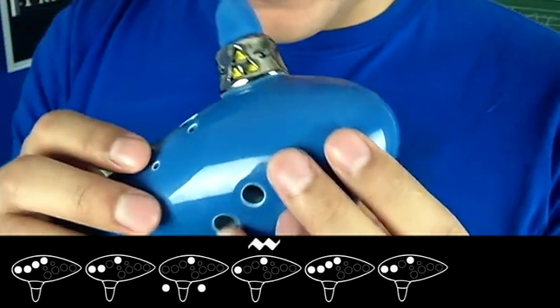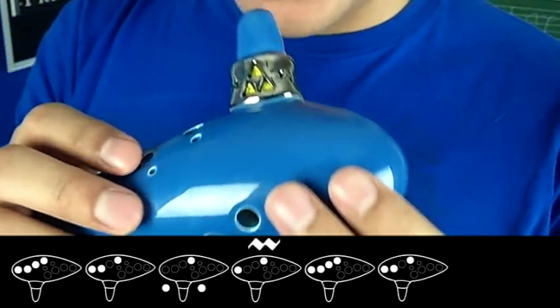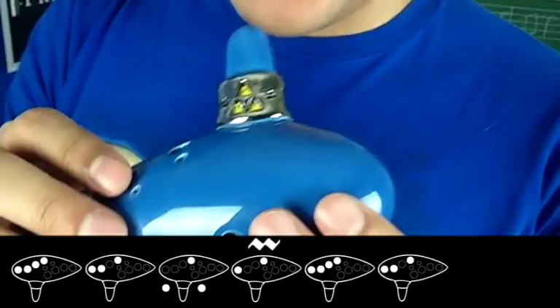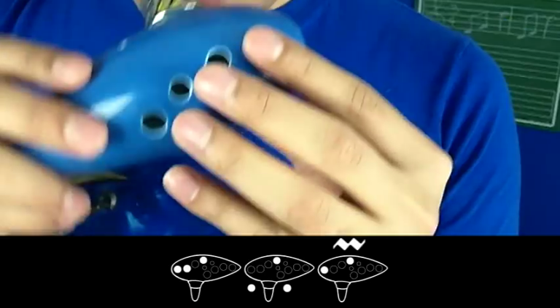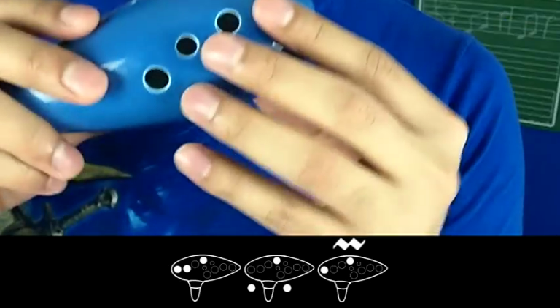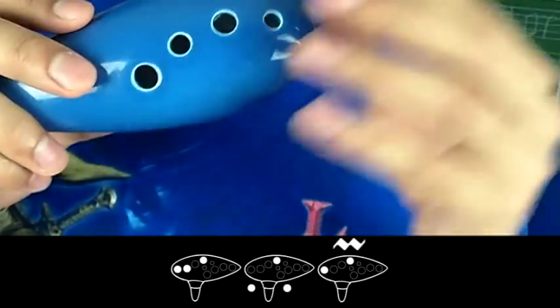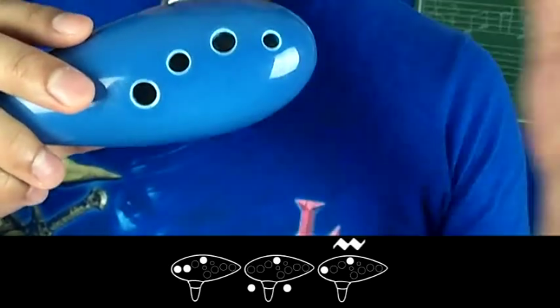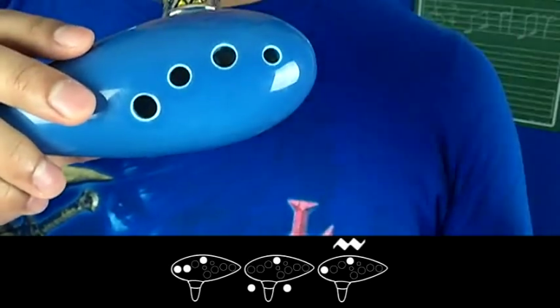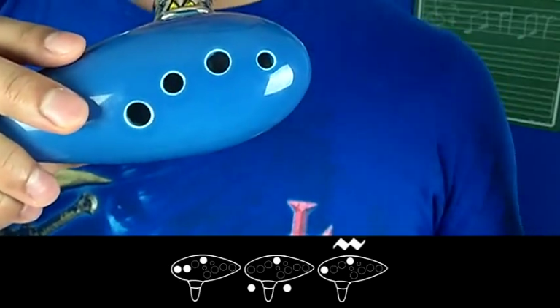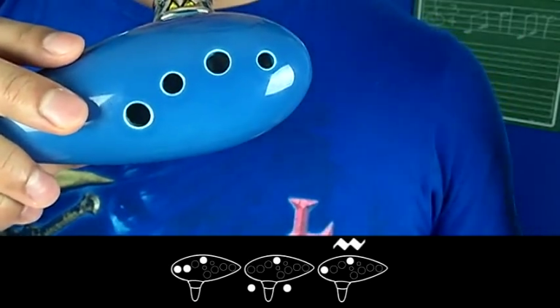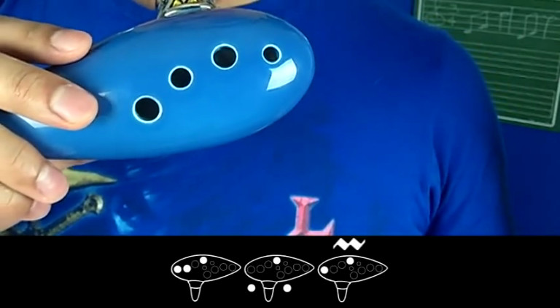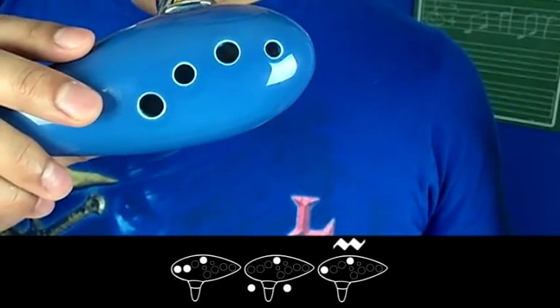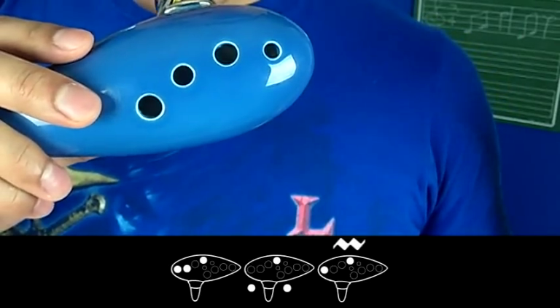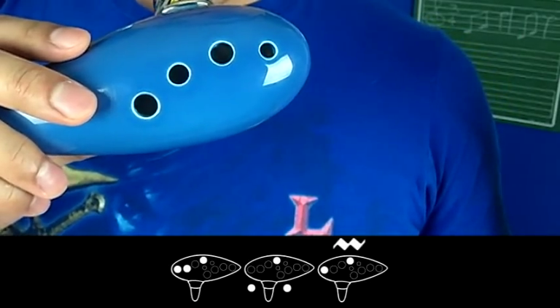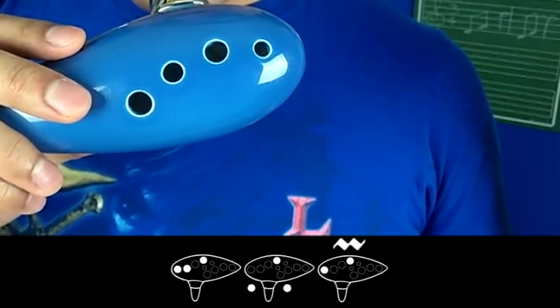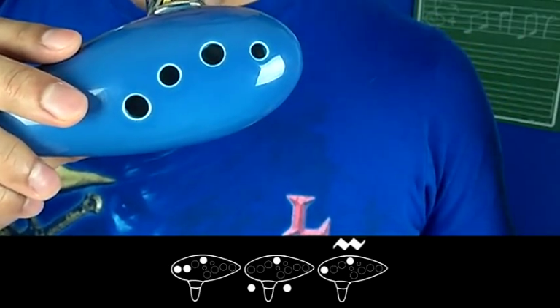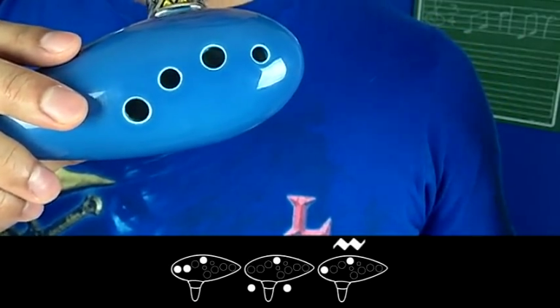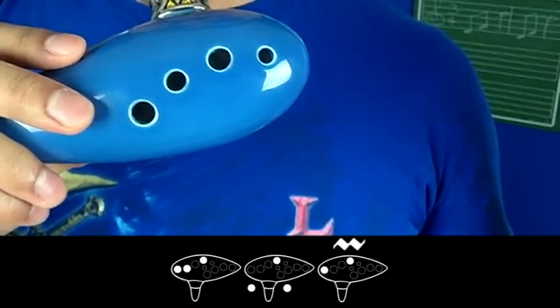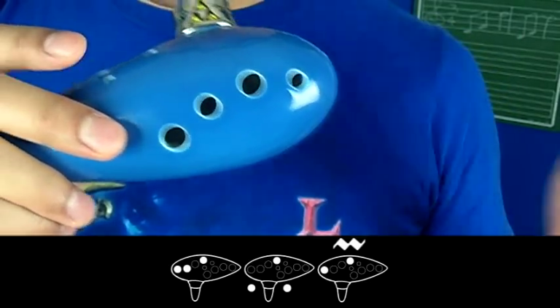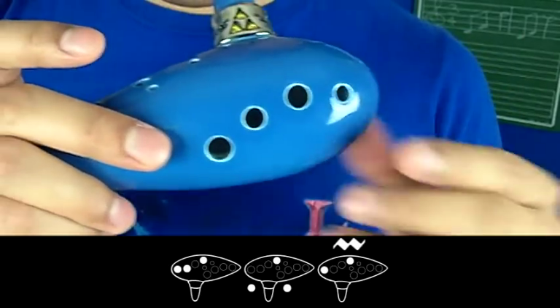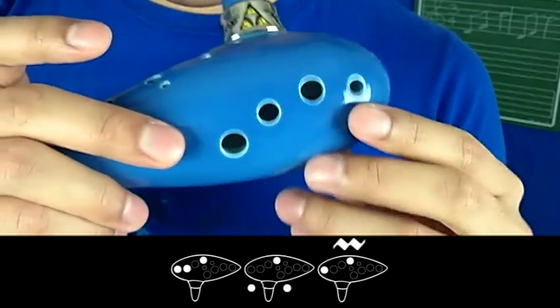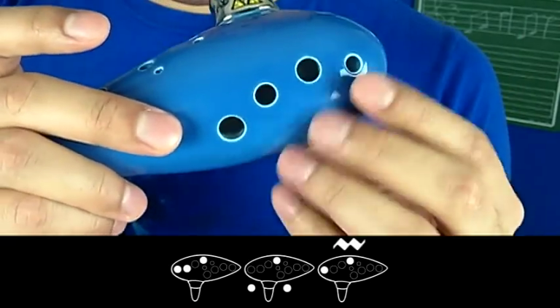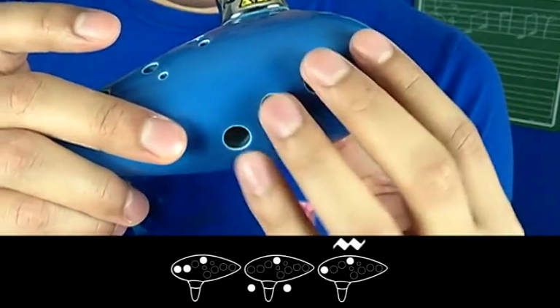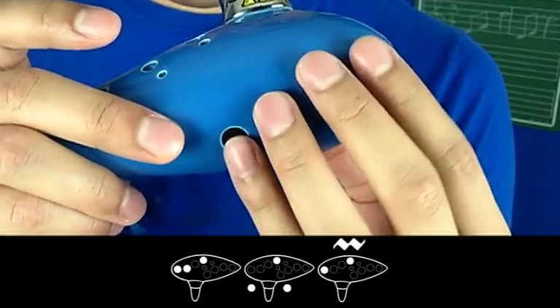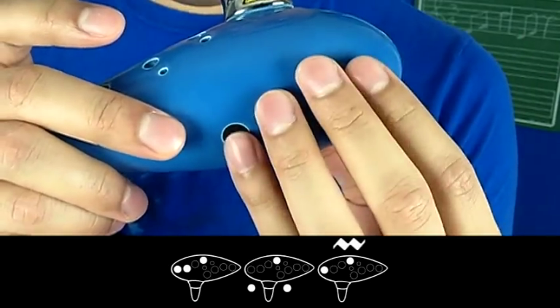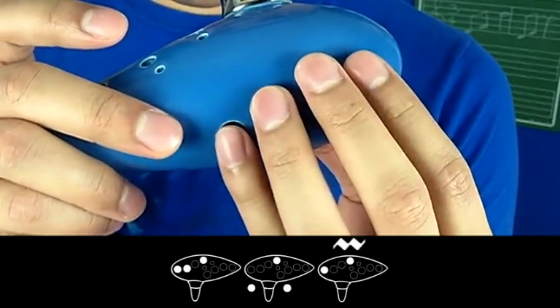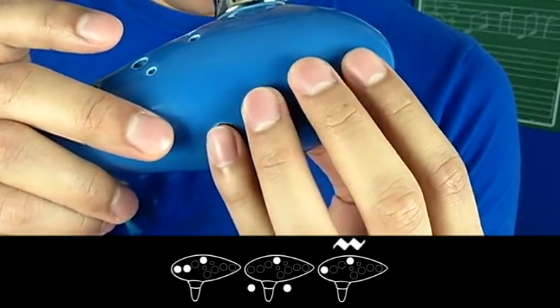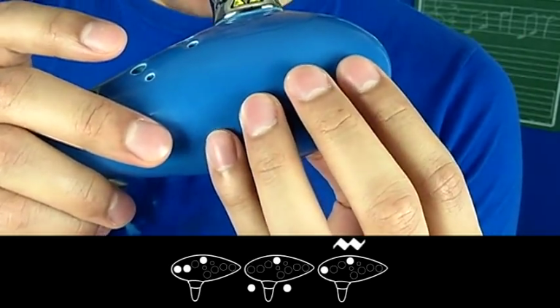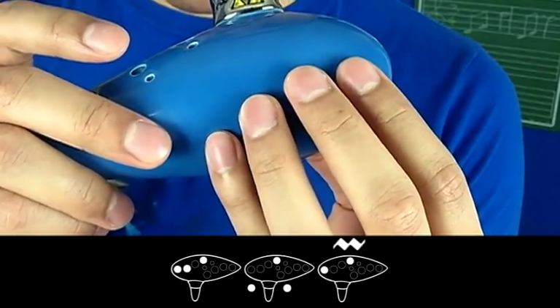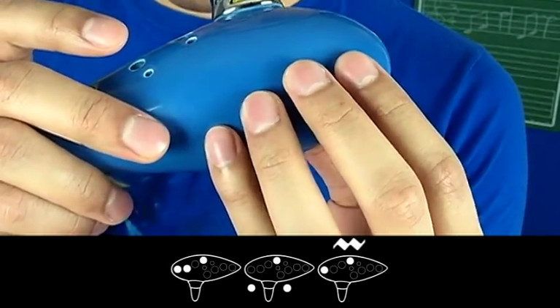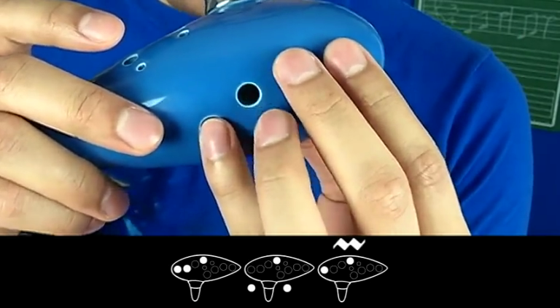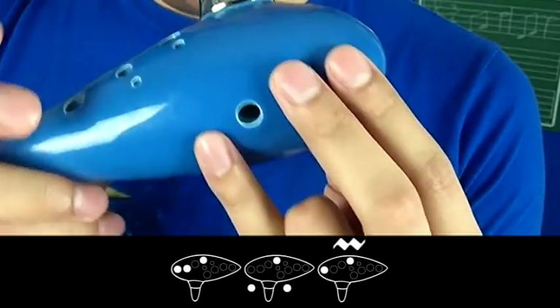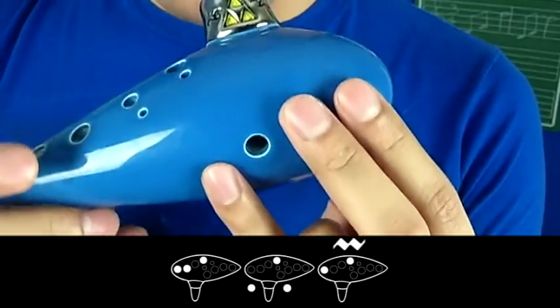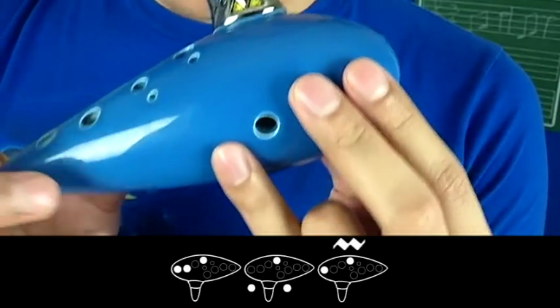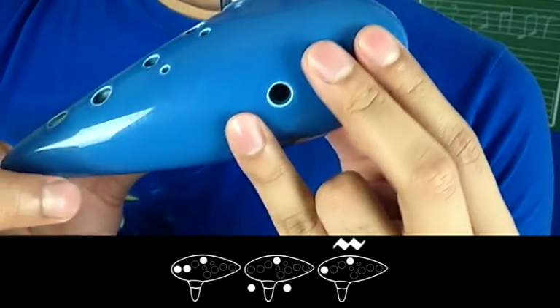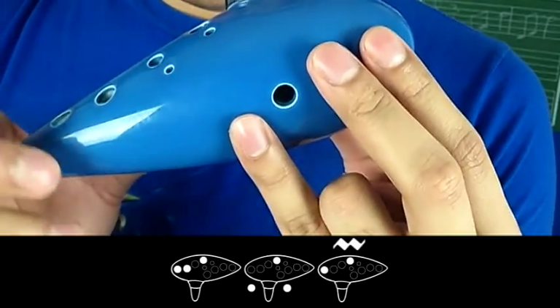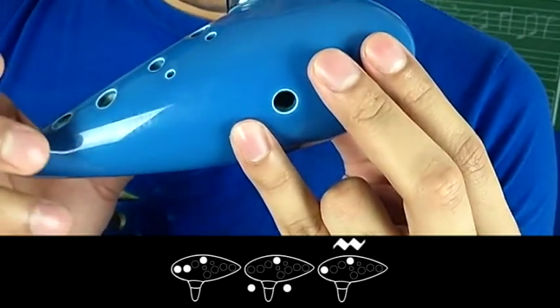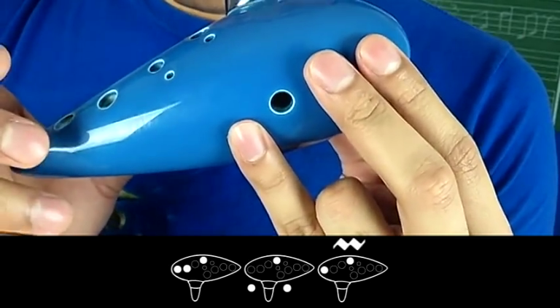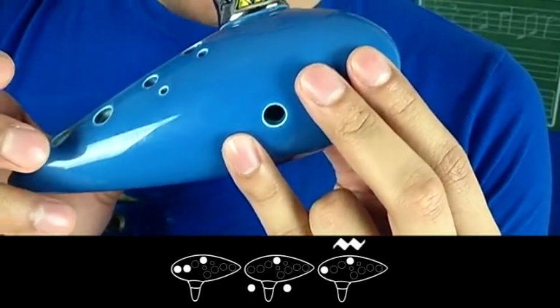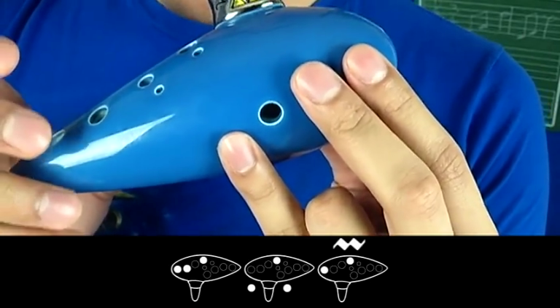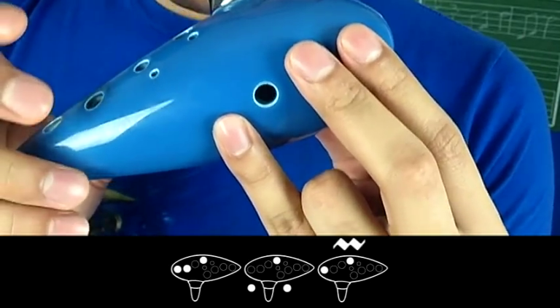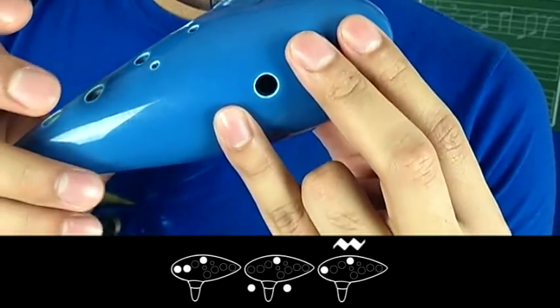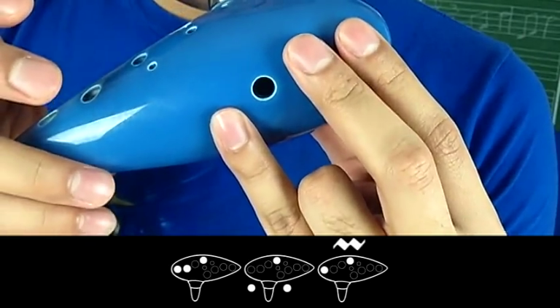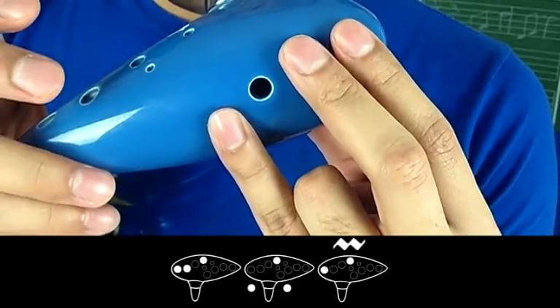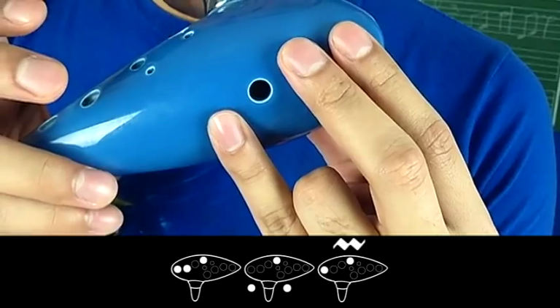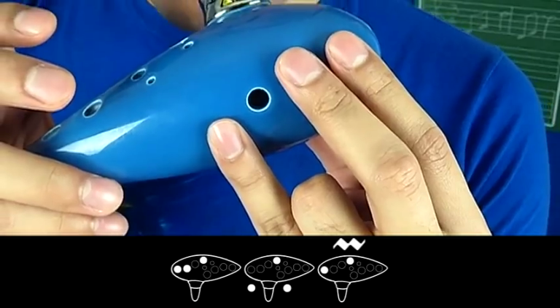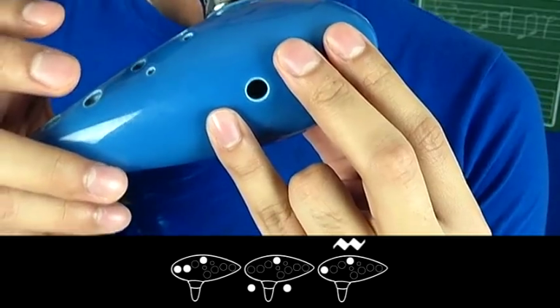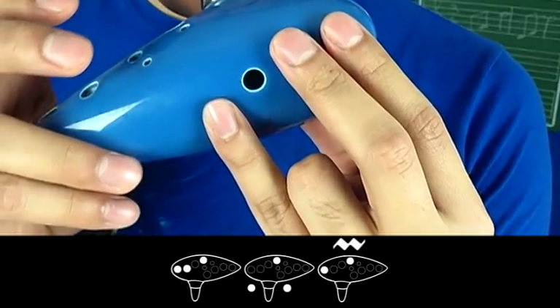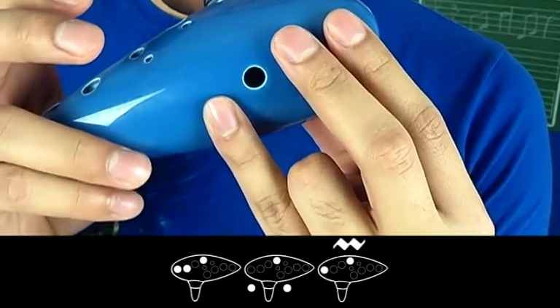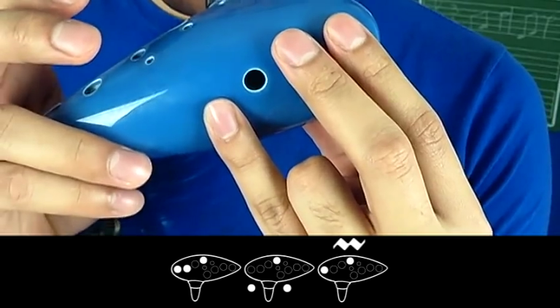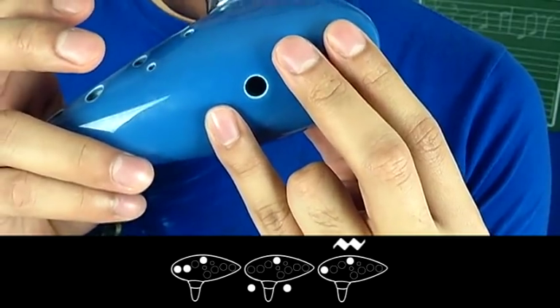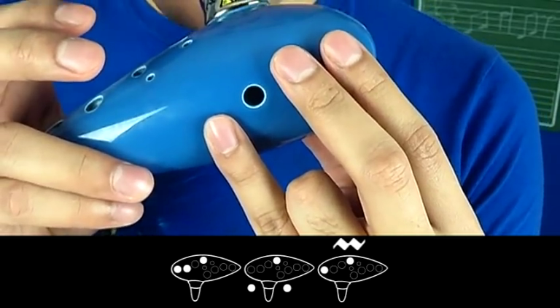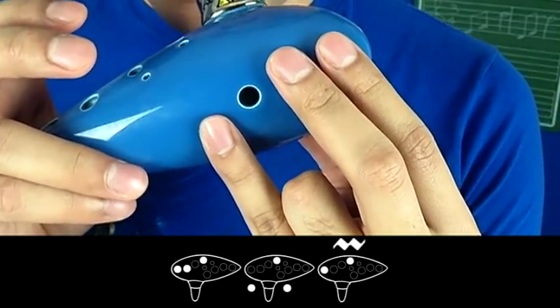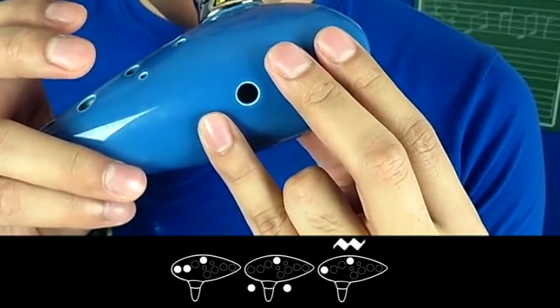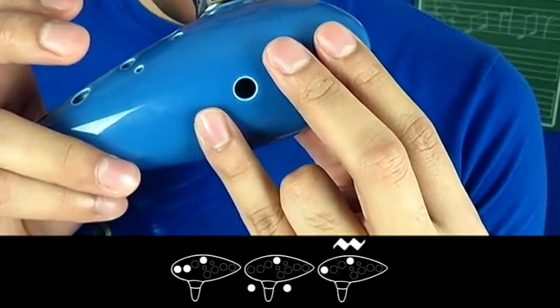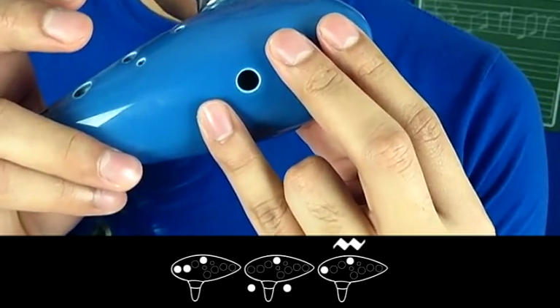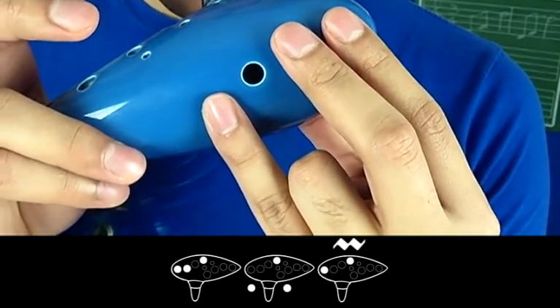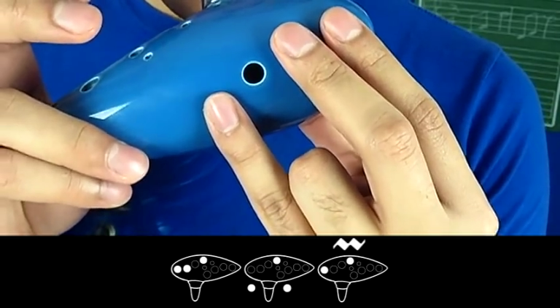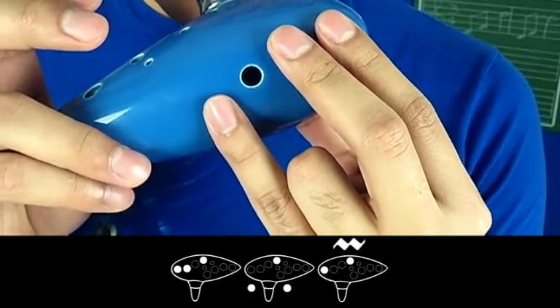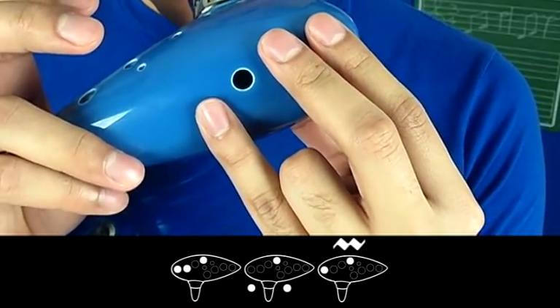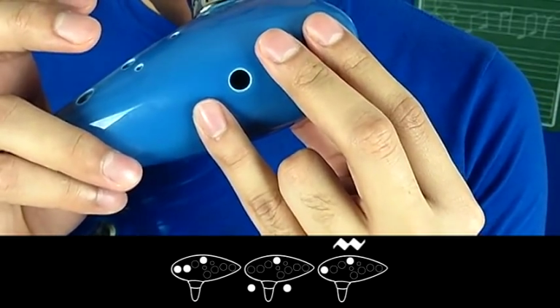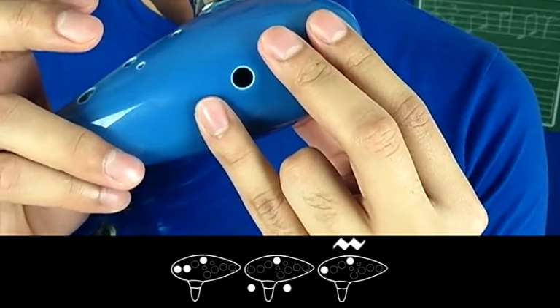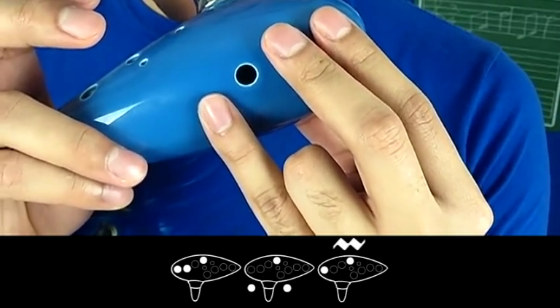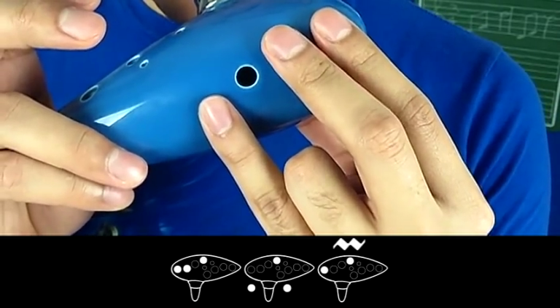Alright, now let's go all the way back to the beginning of the A section and we're going to play both parts together. One, two, ready, go.